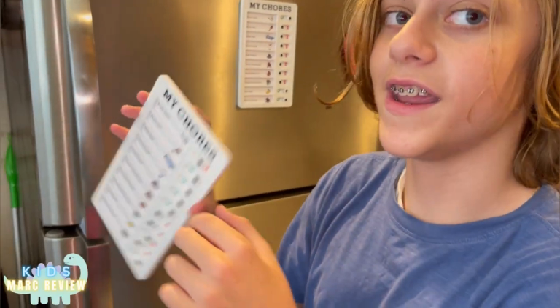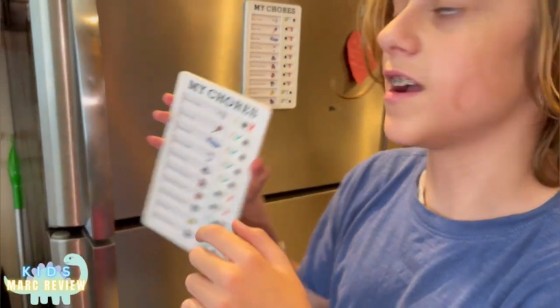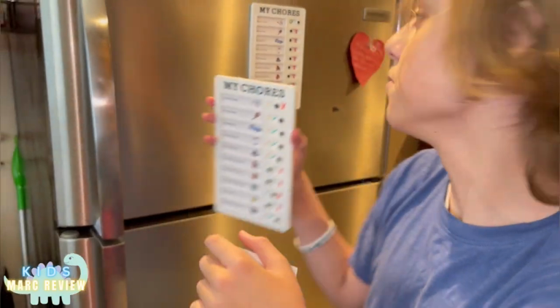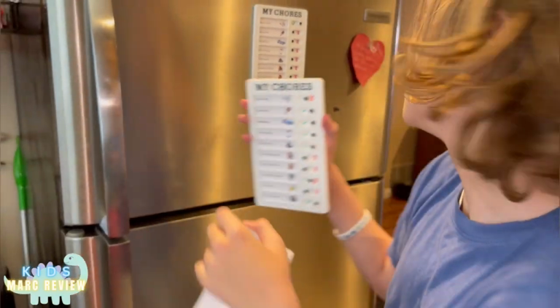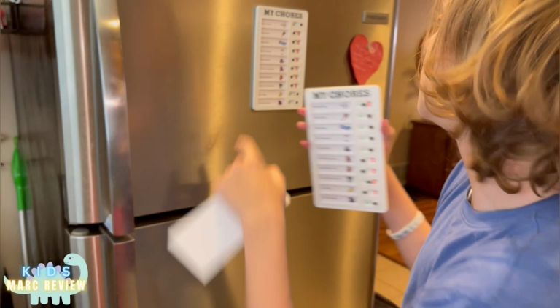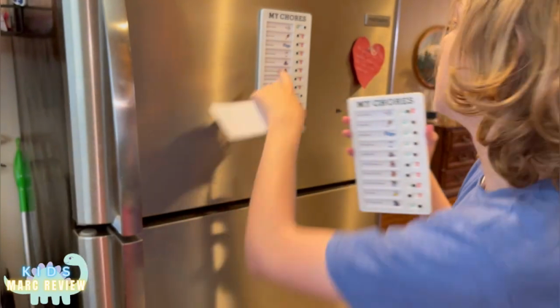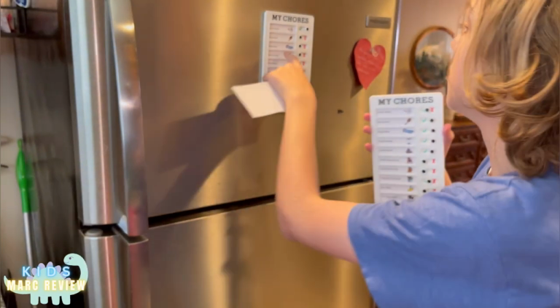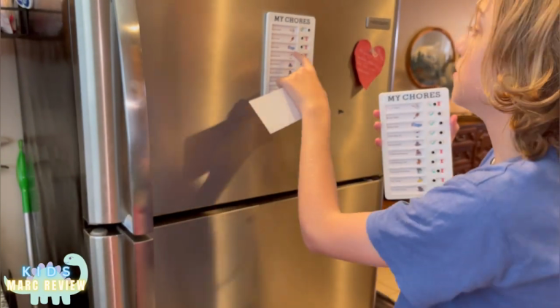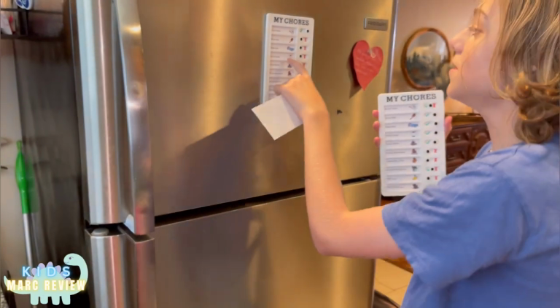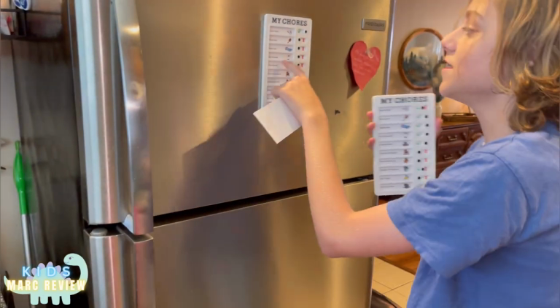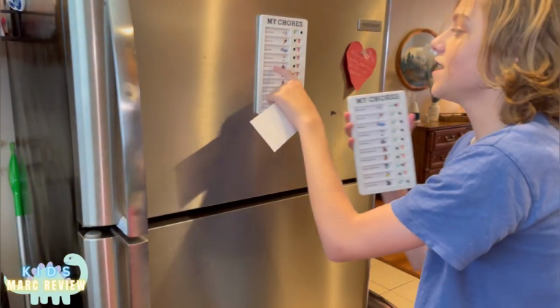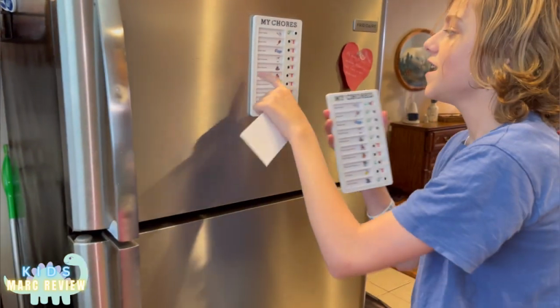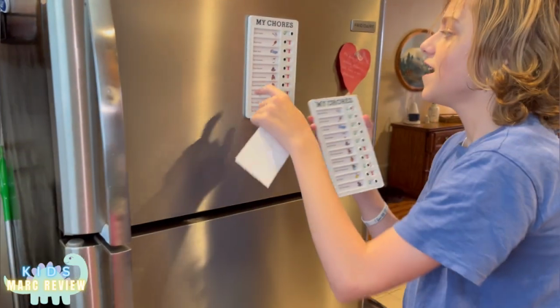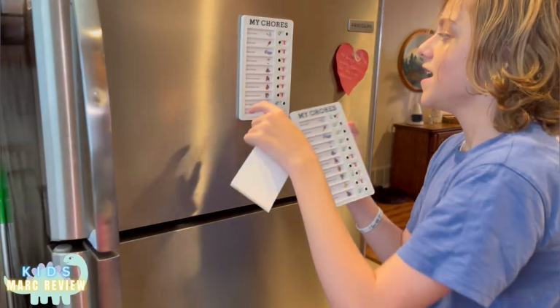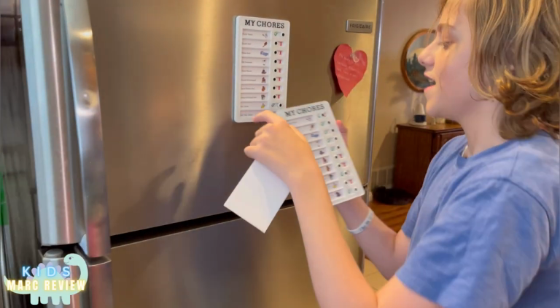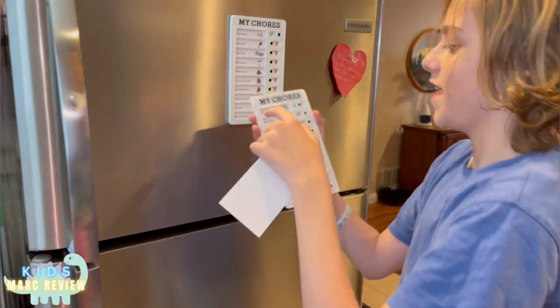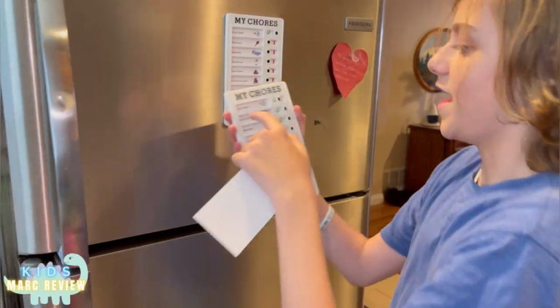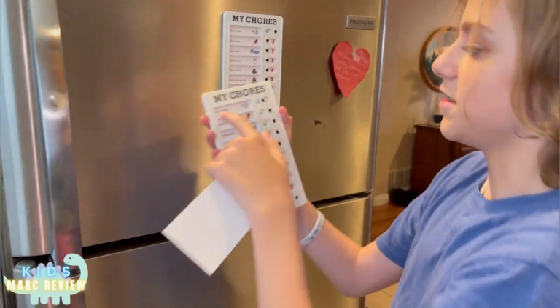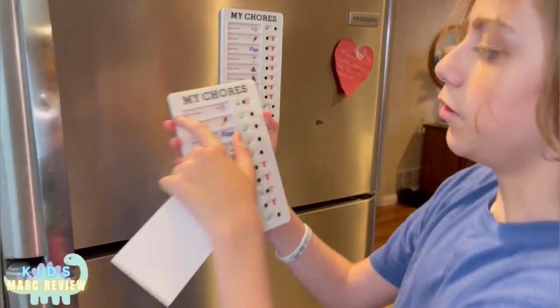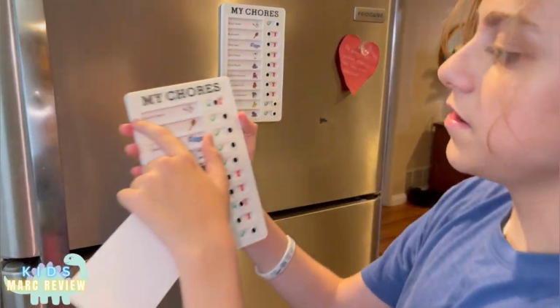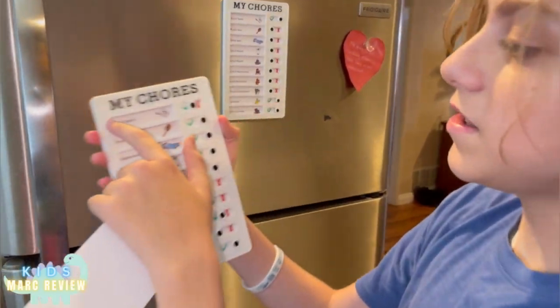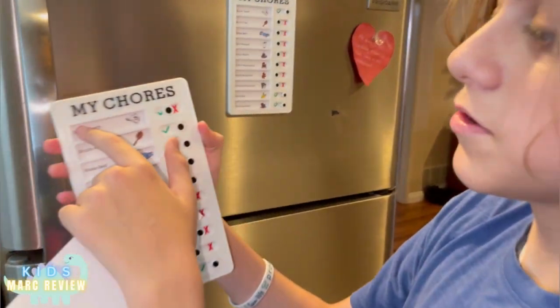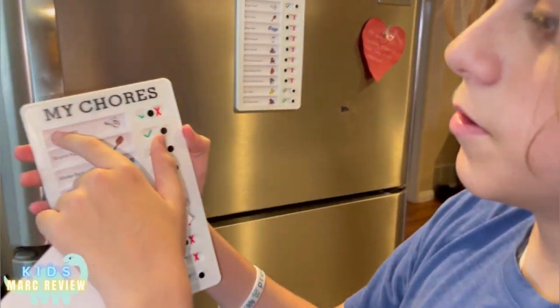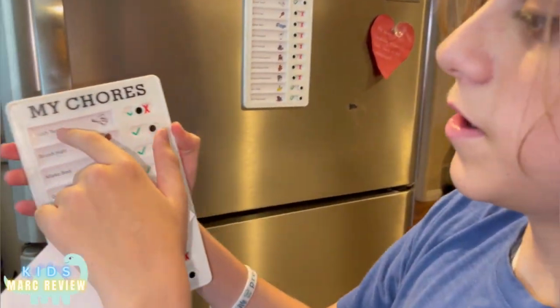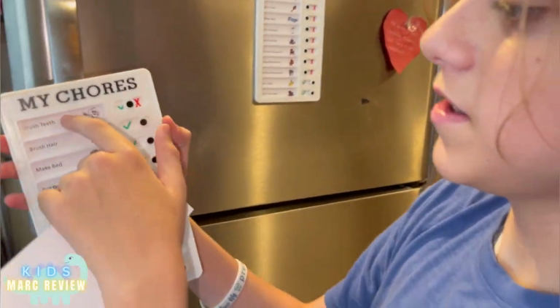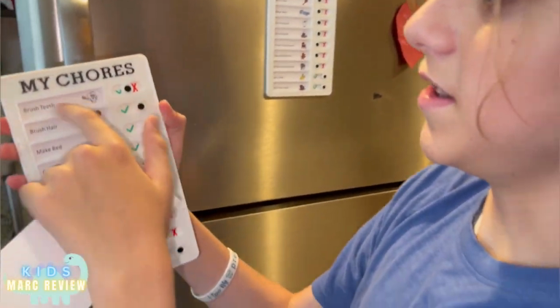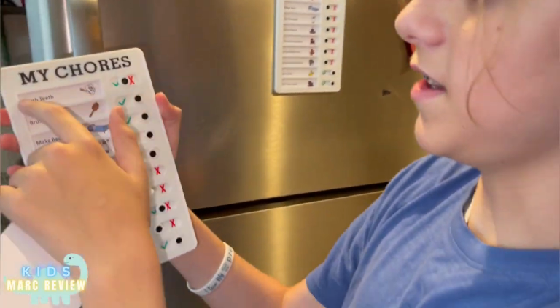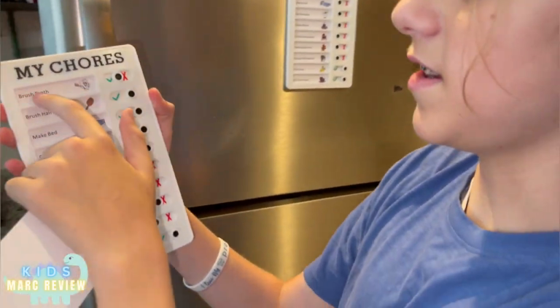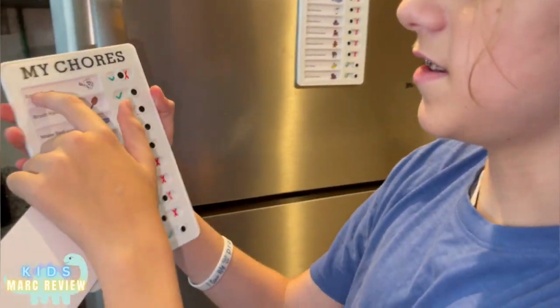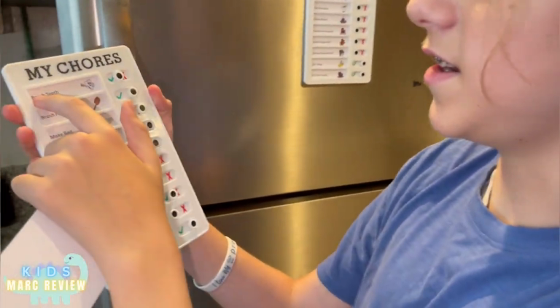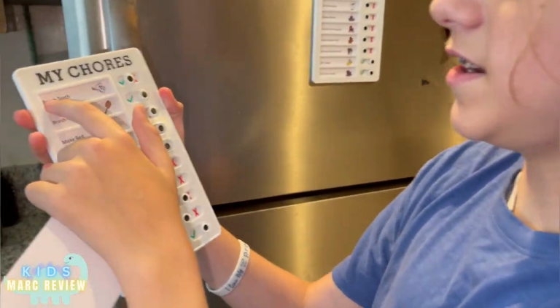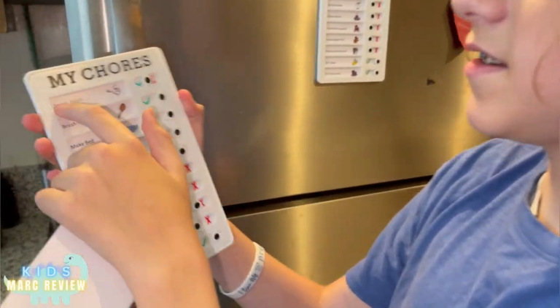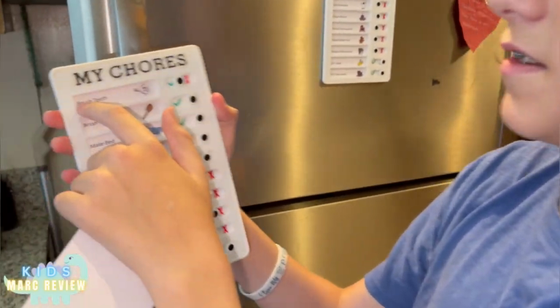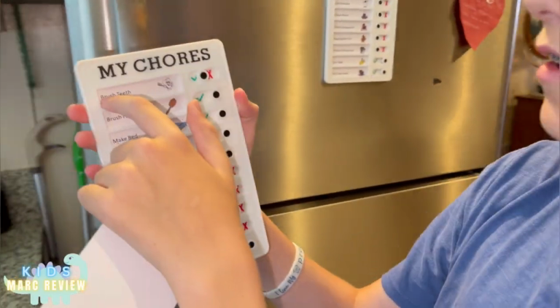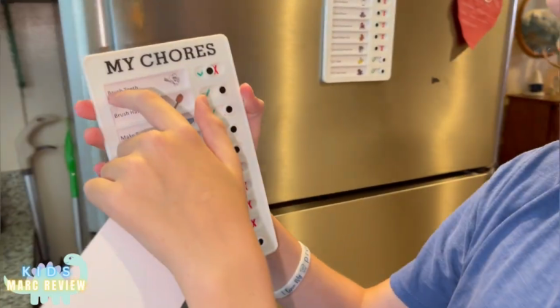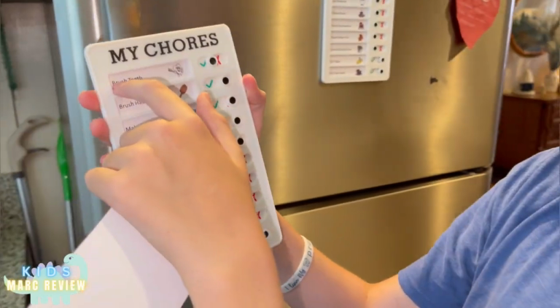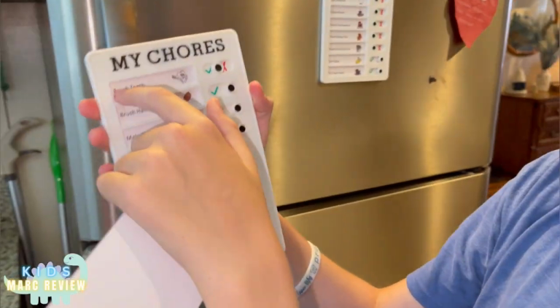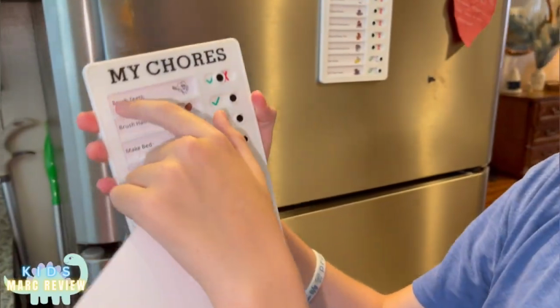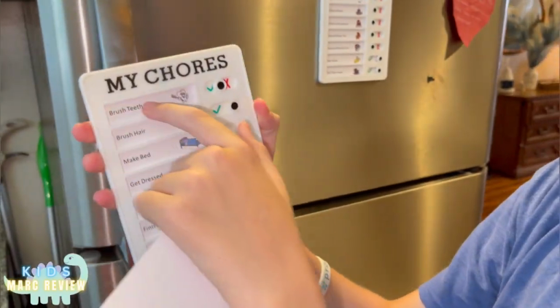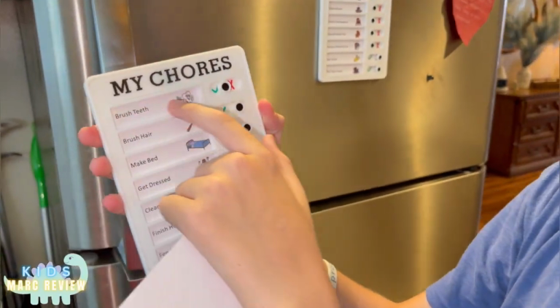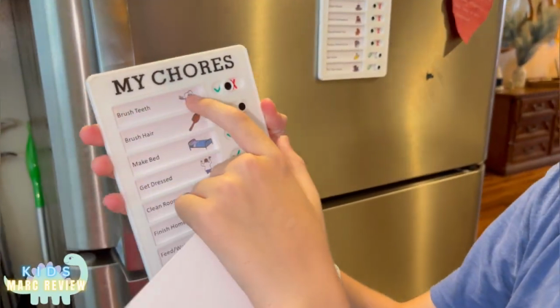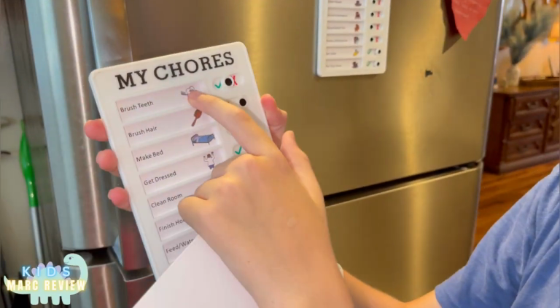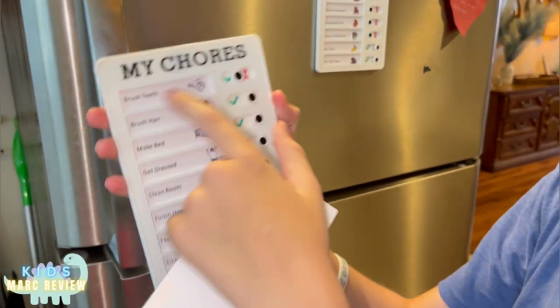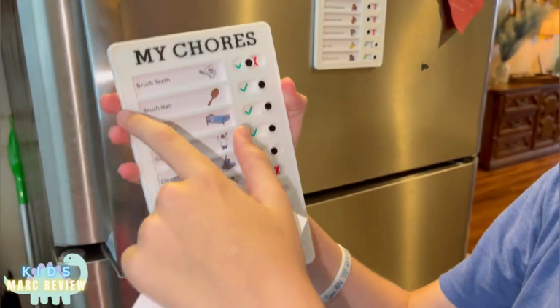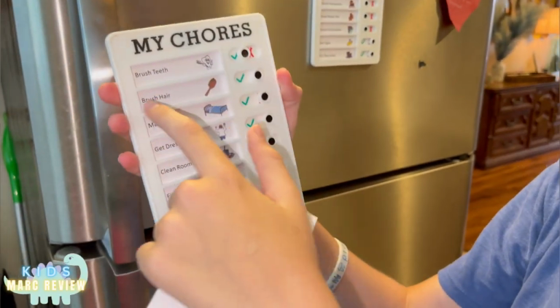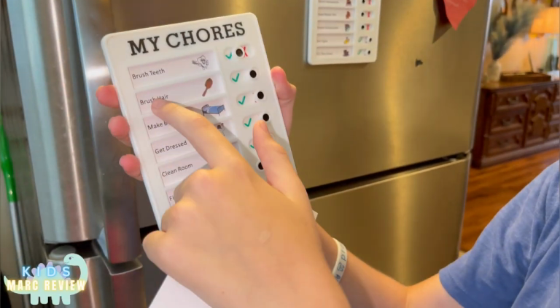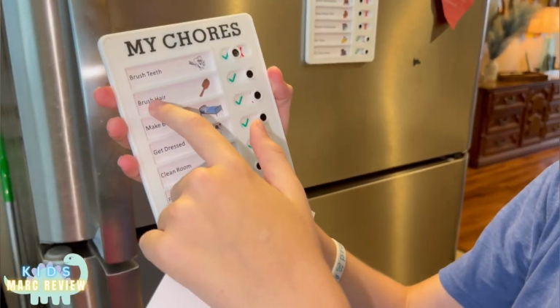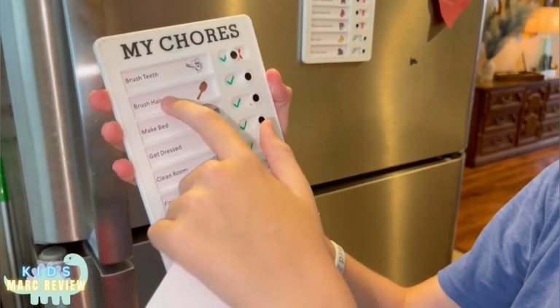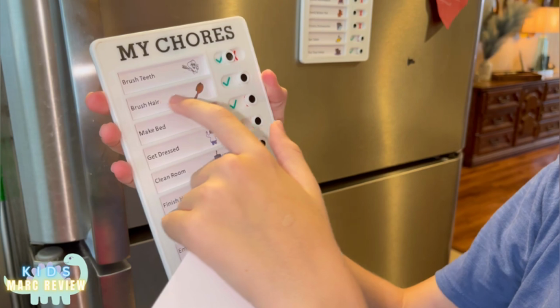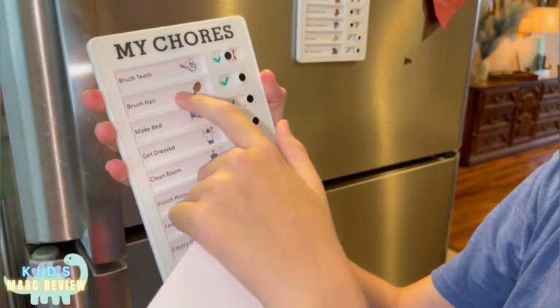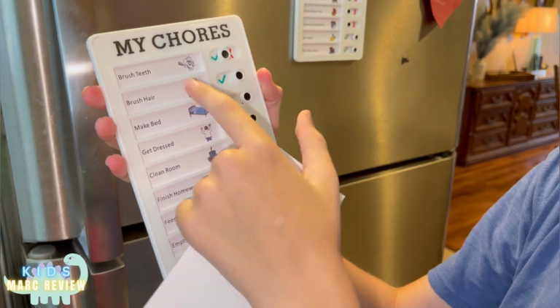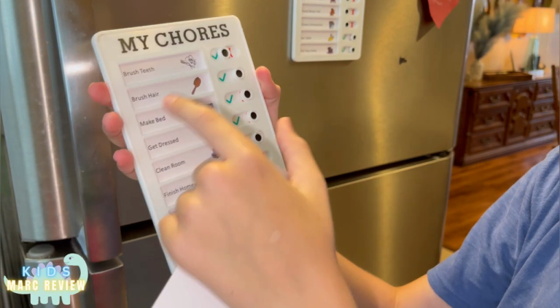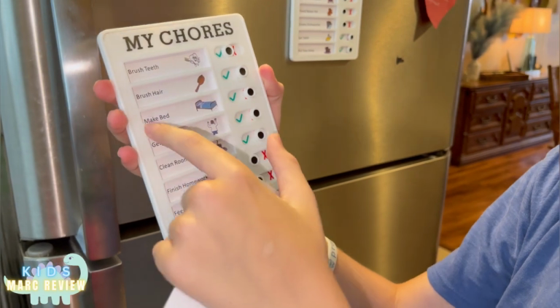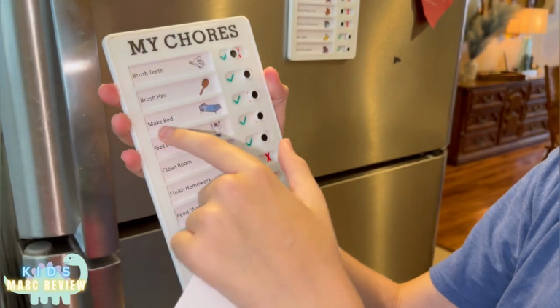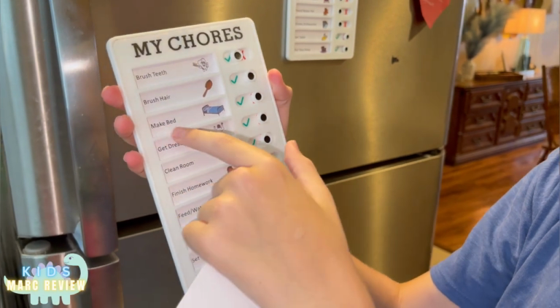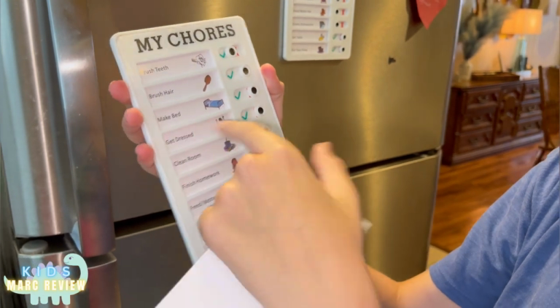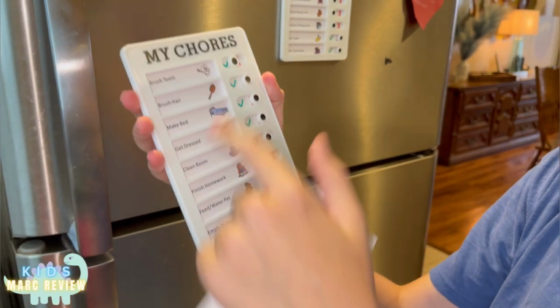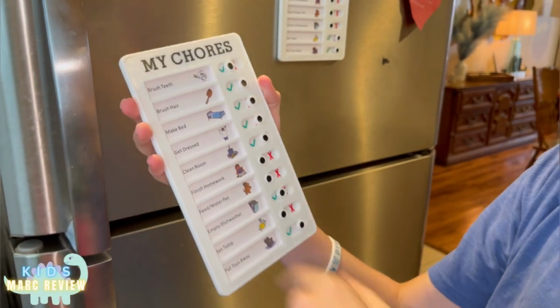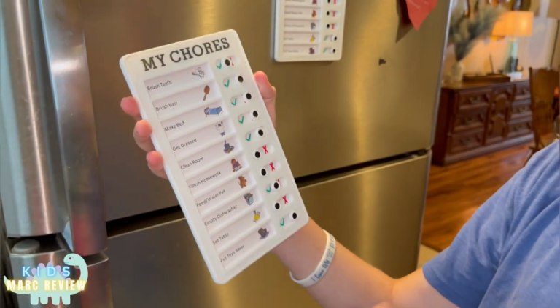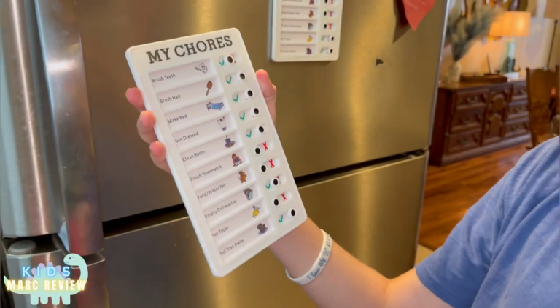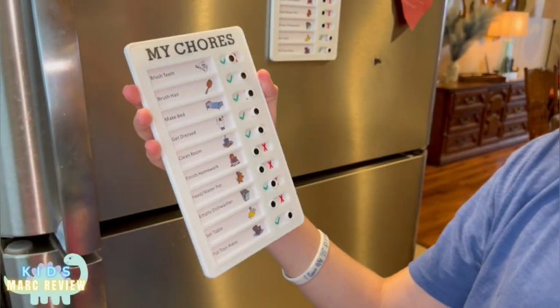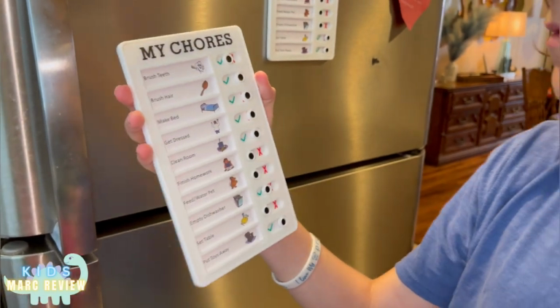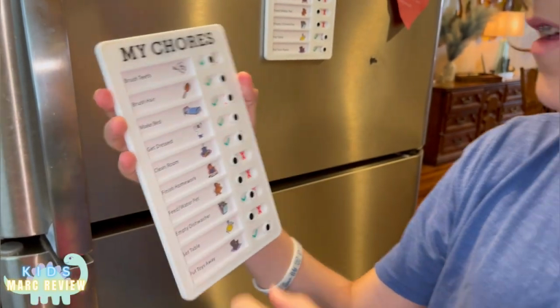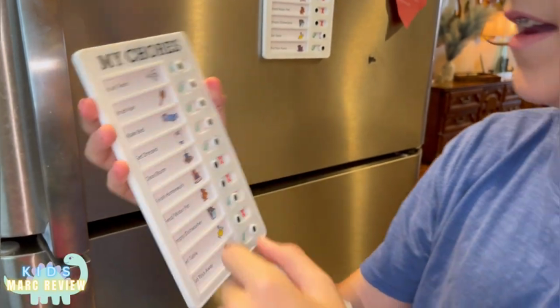It comes in two. It has all these chores — the necessities: brush teeth, brush hair, make bag, get dressed, all of that.